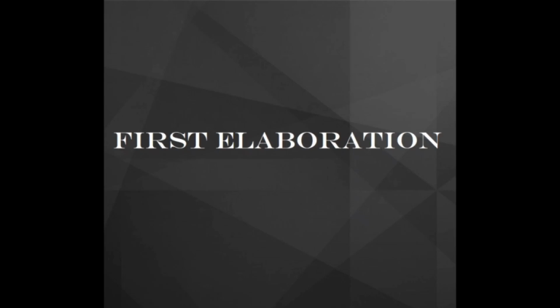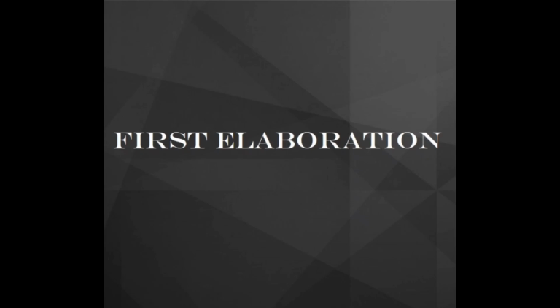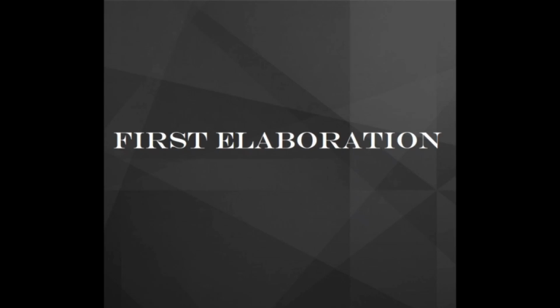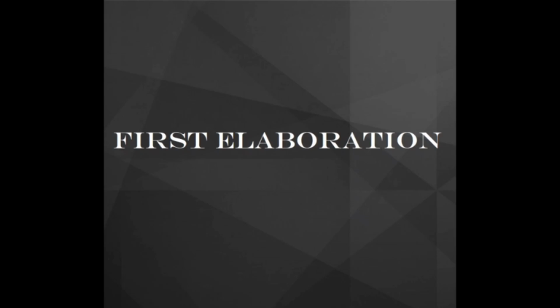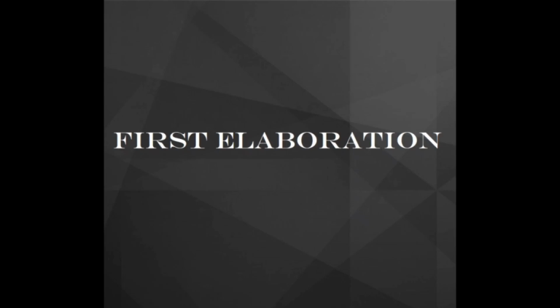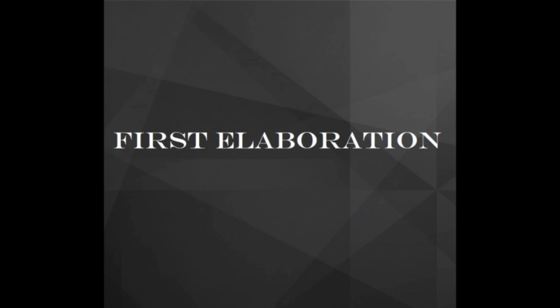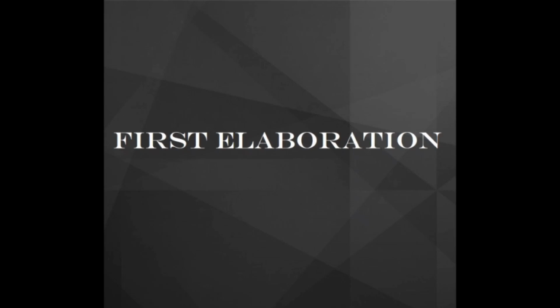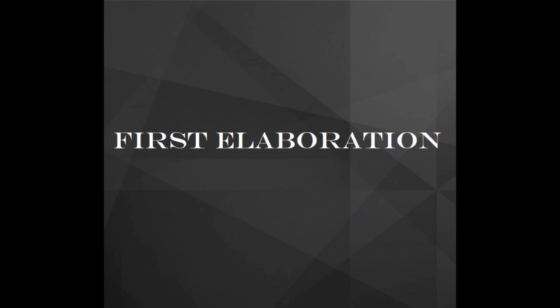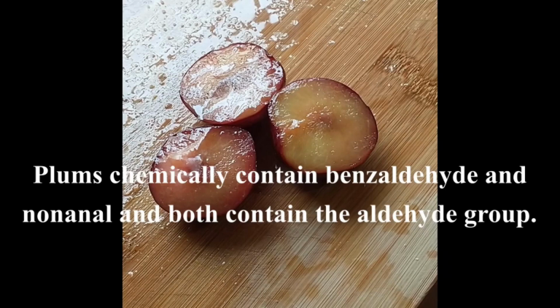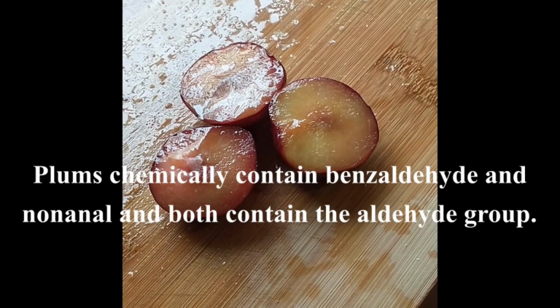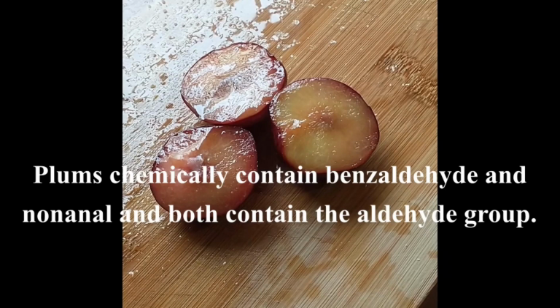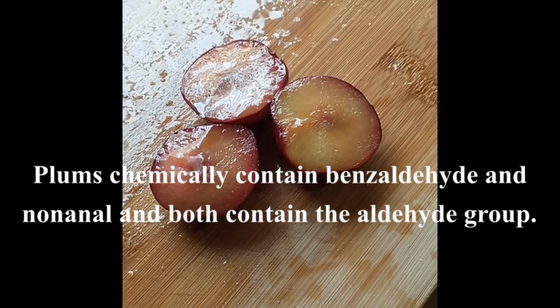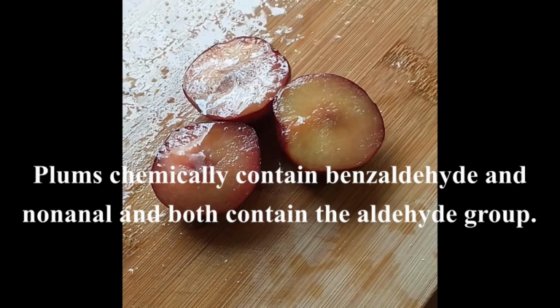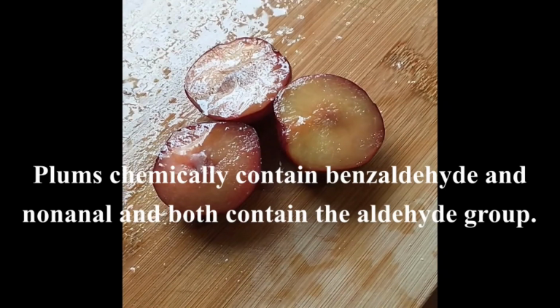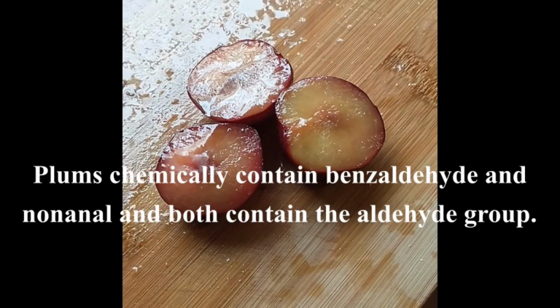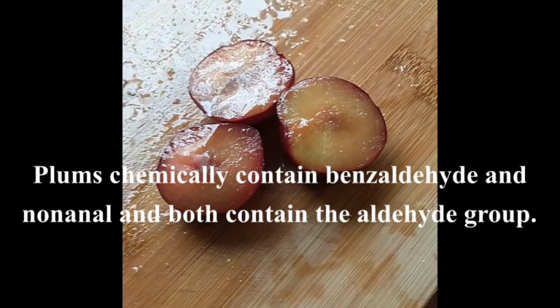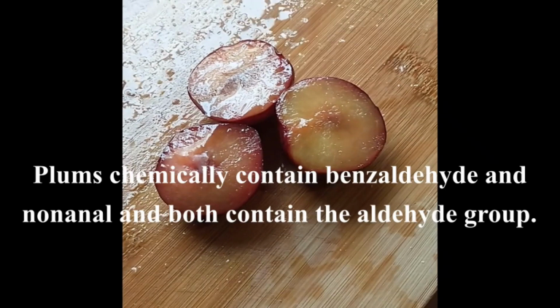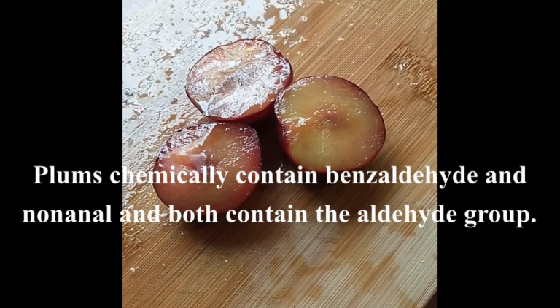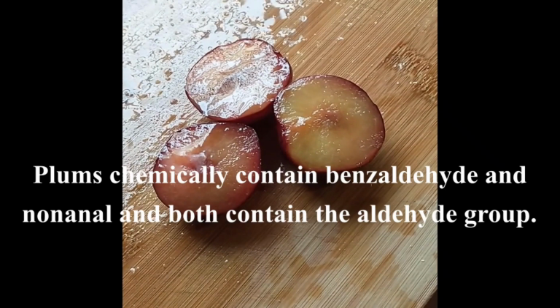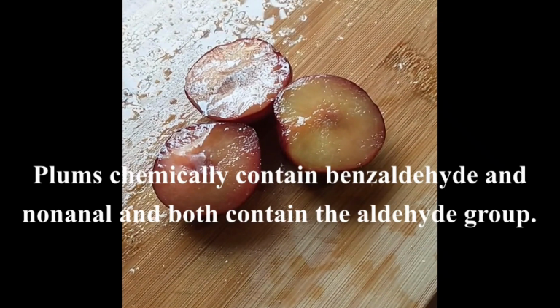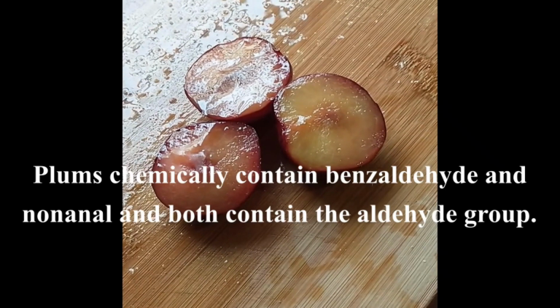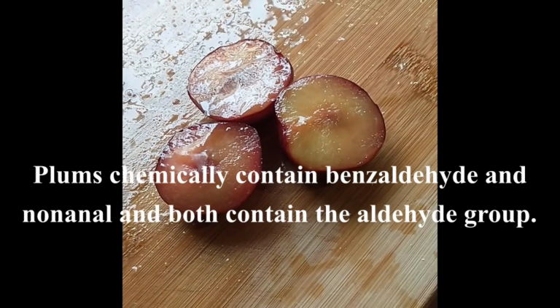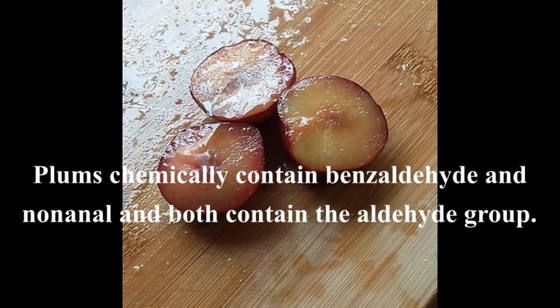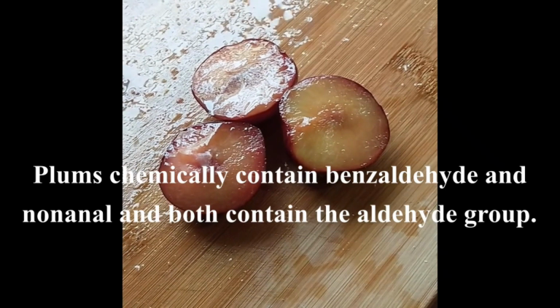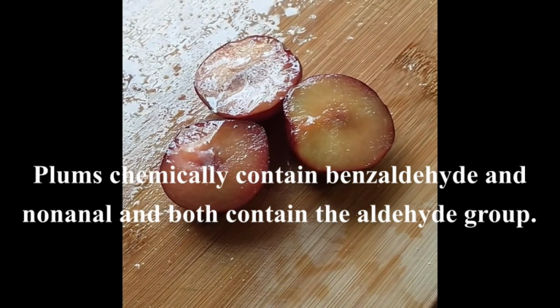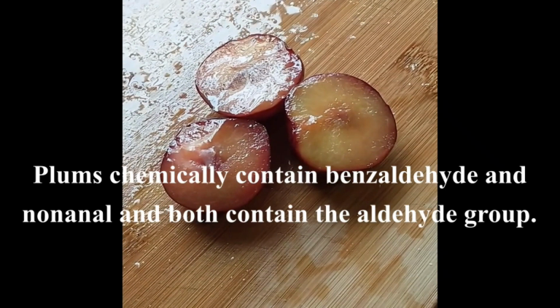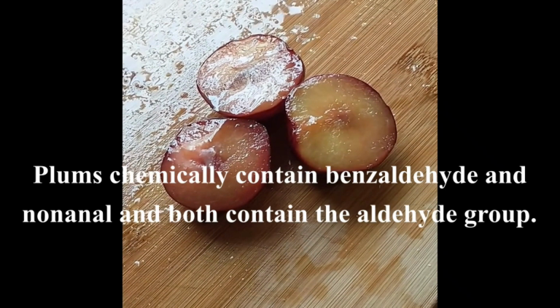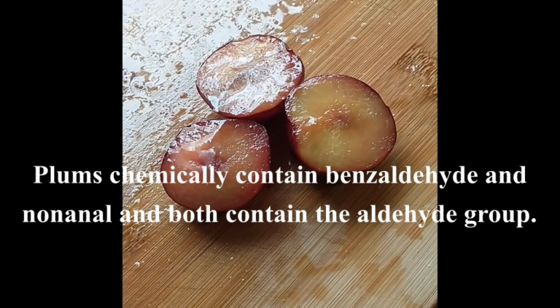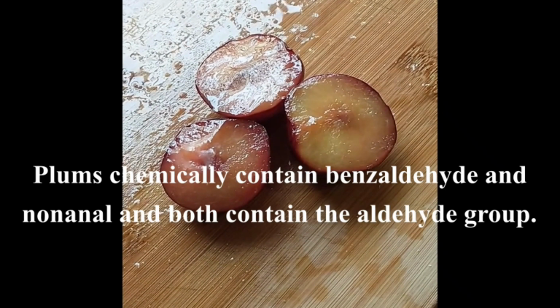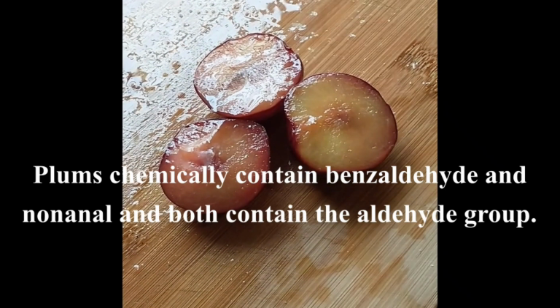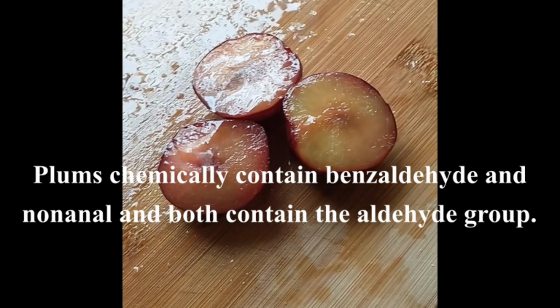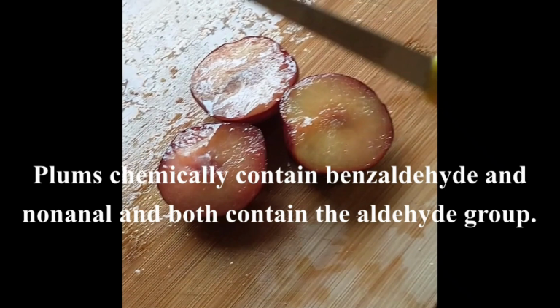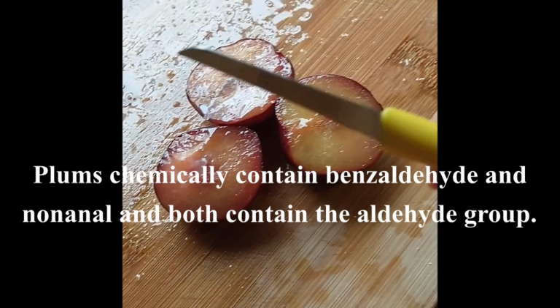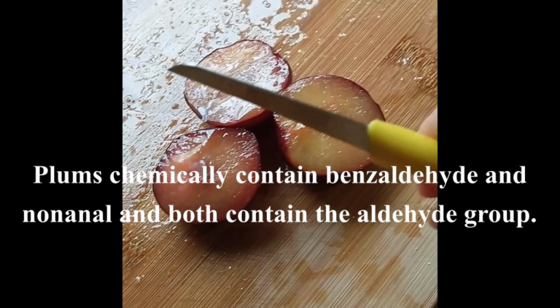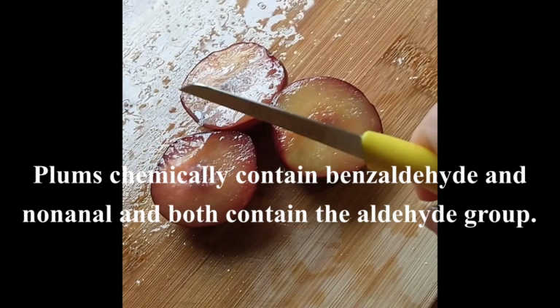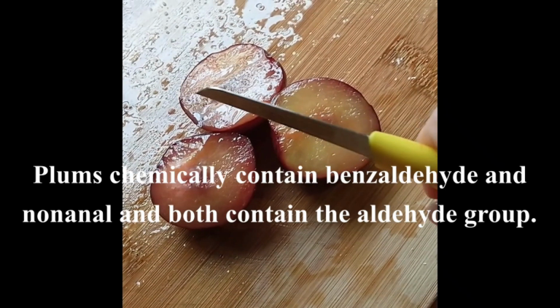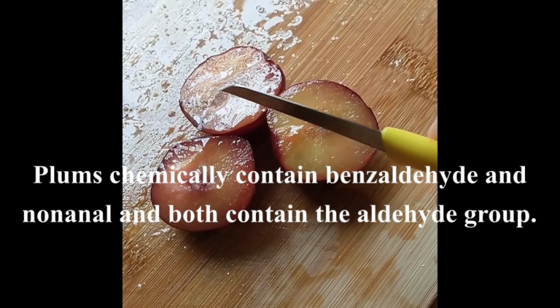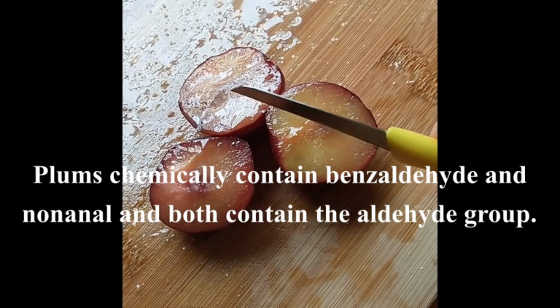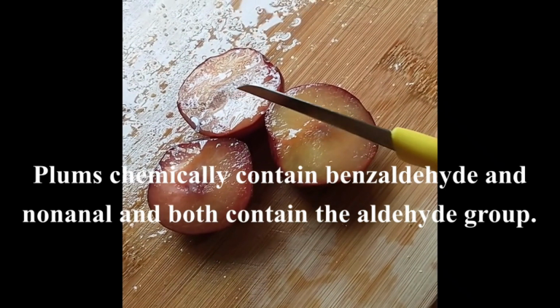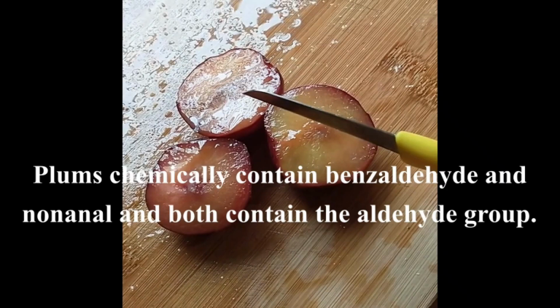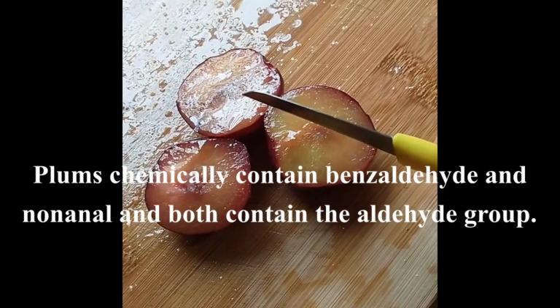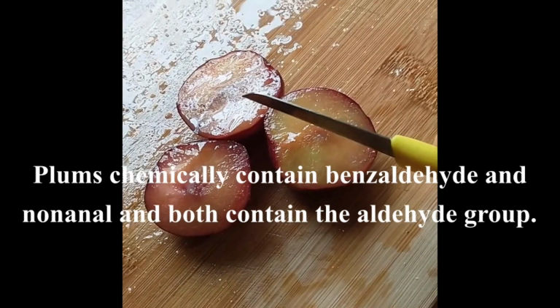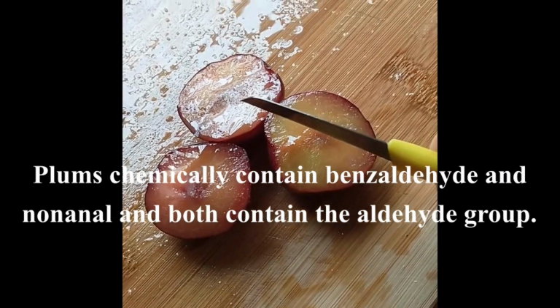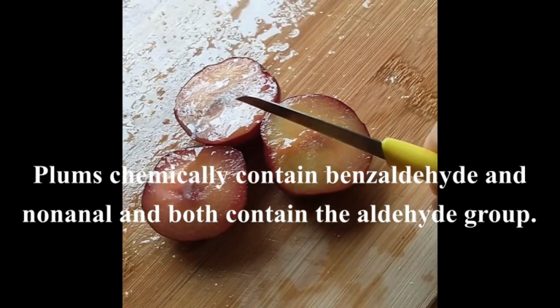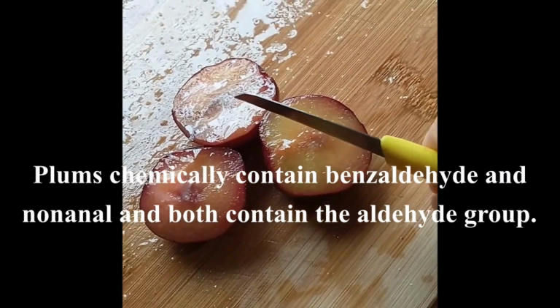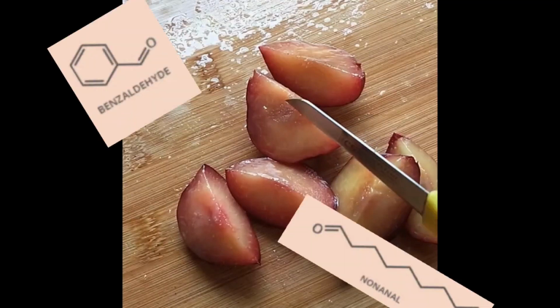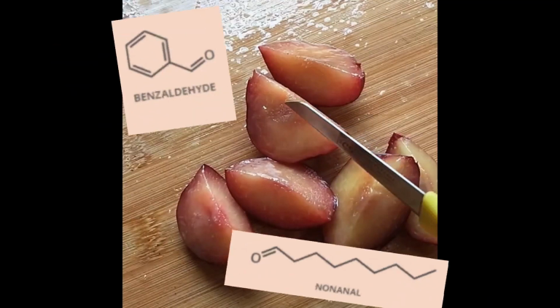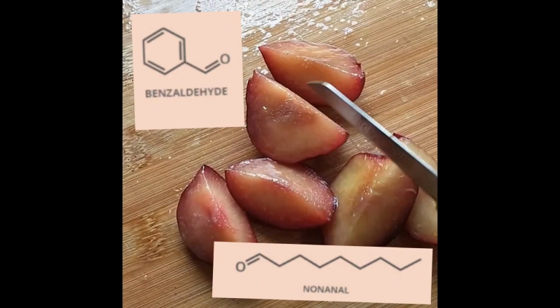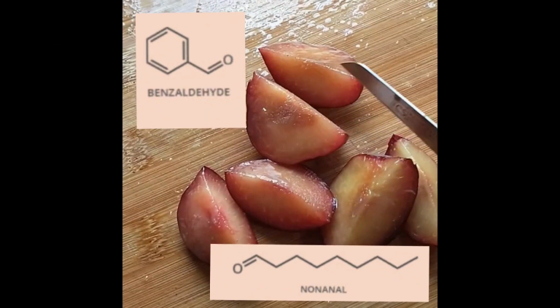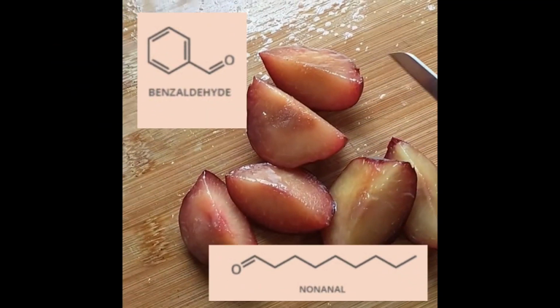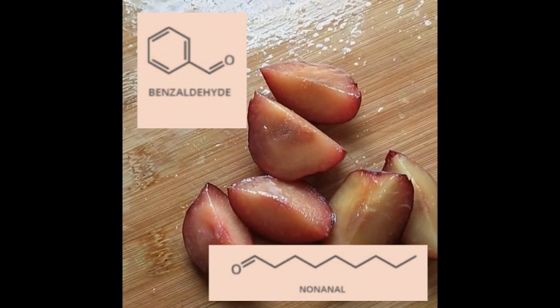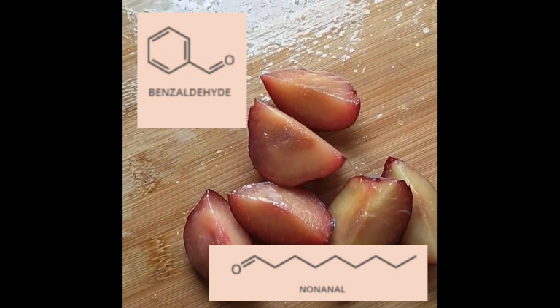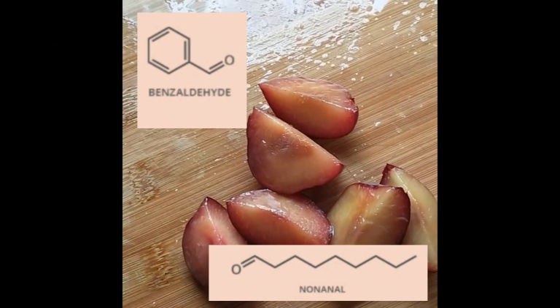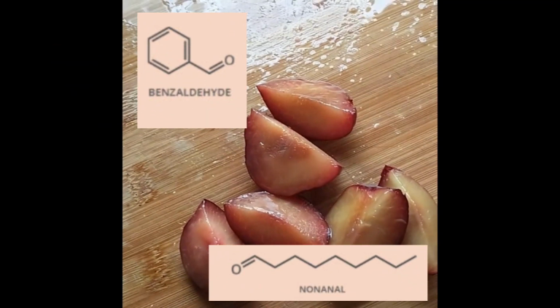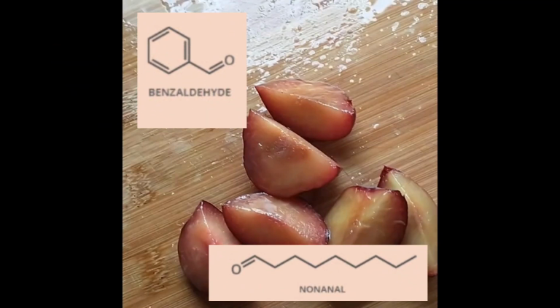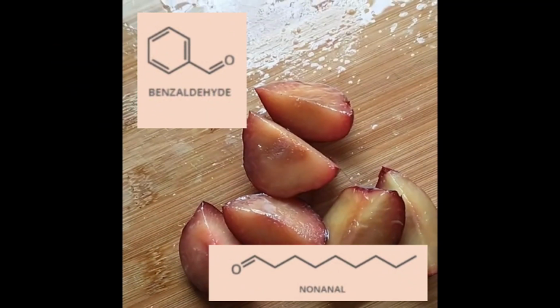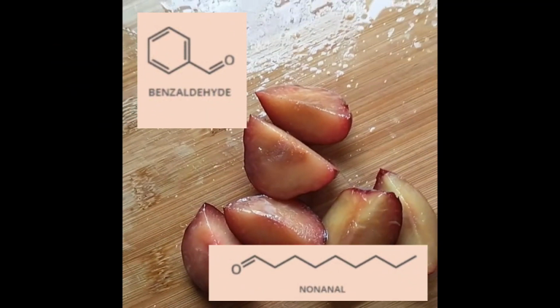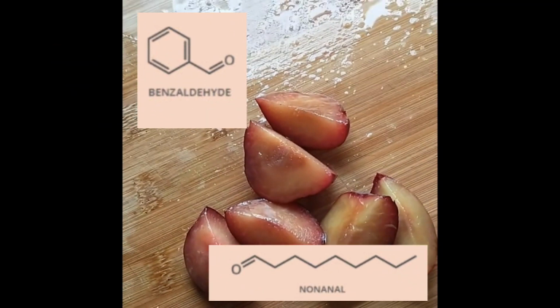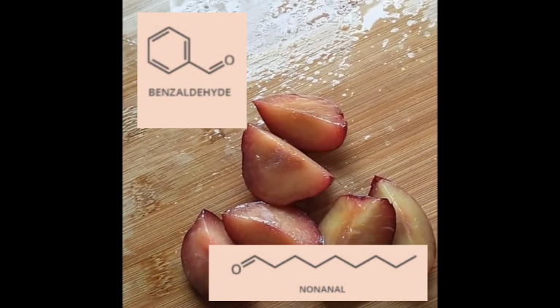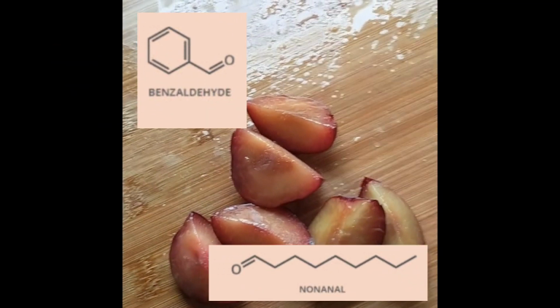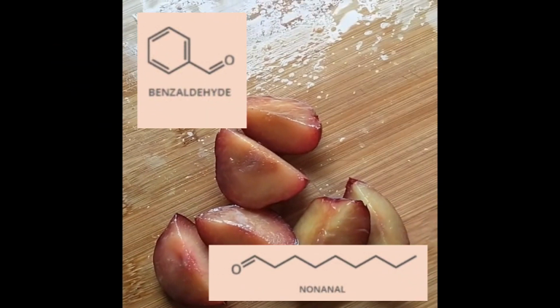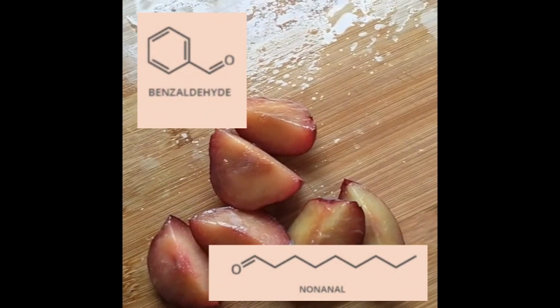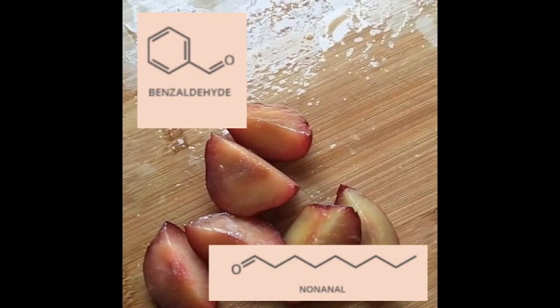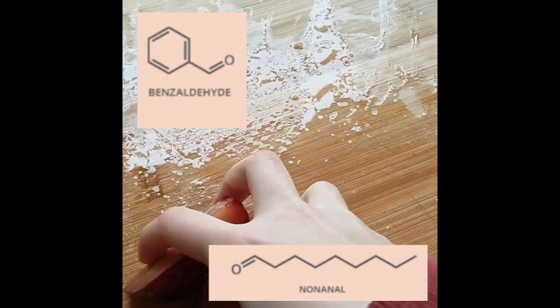First elaboration. First, wash the plums well. Put them into quarters and remove the bone.